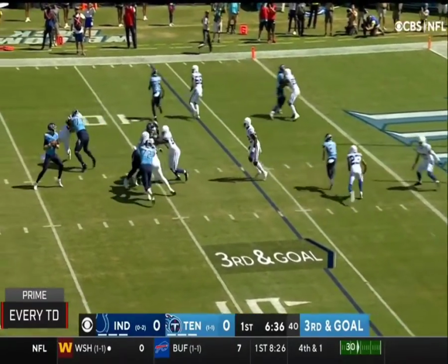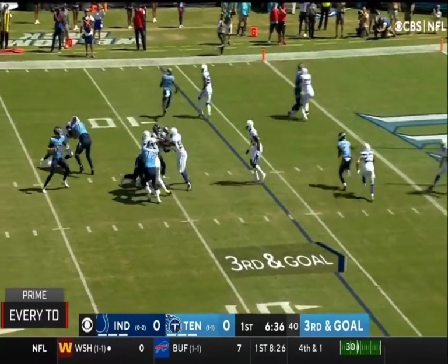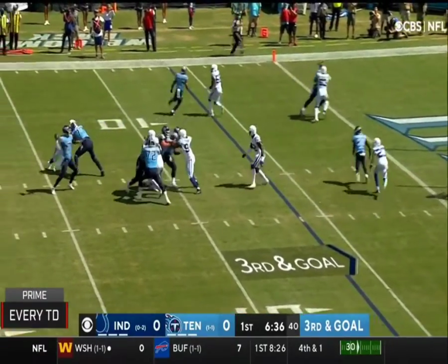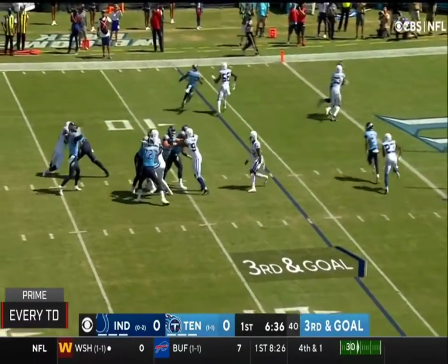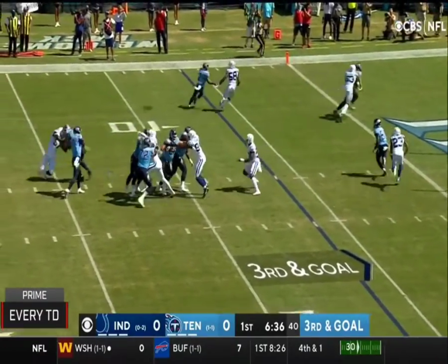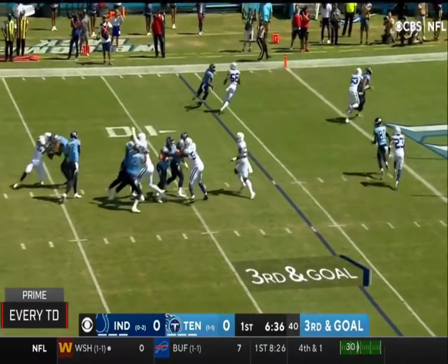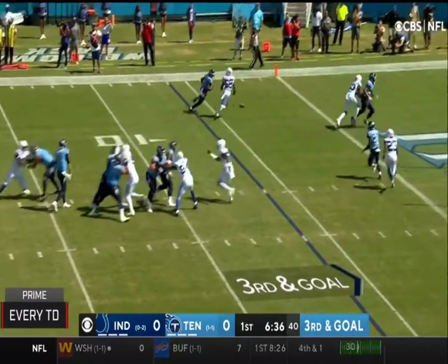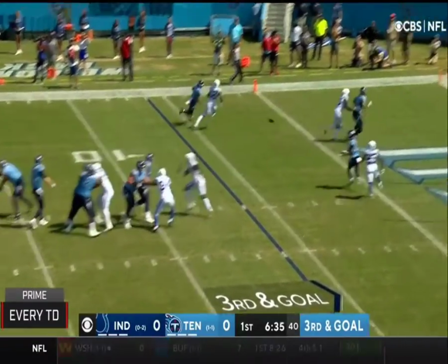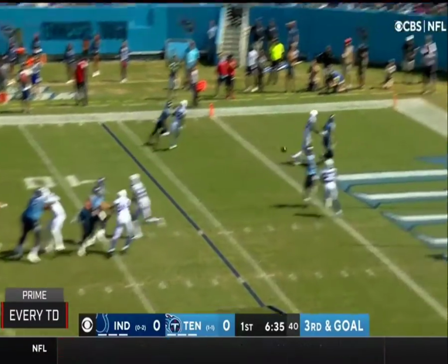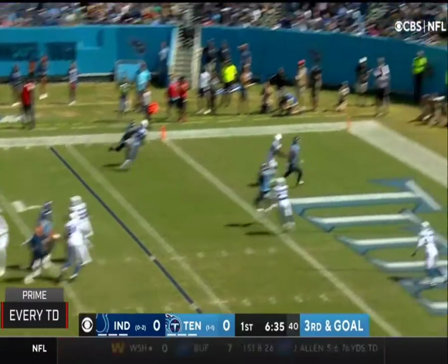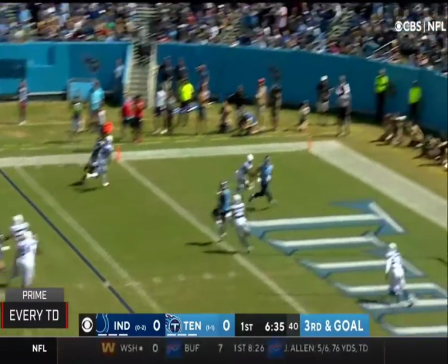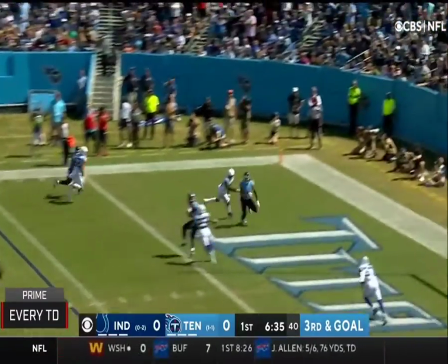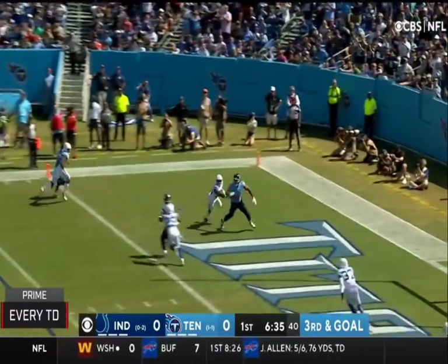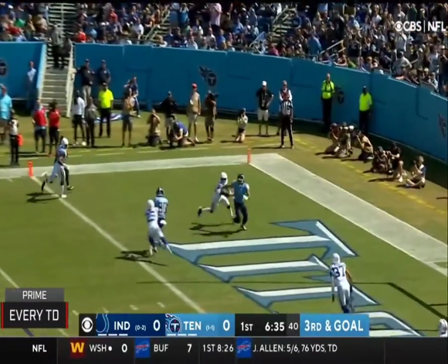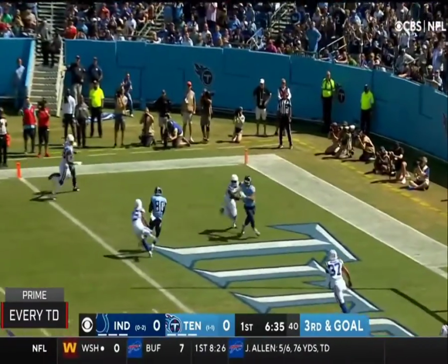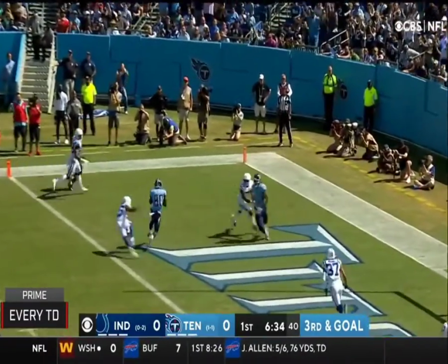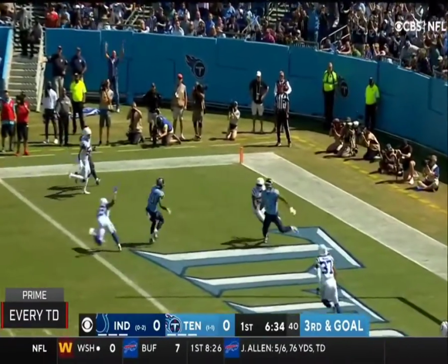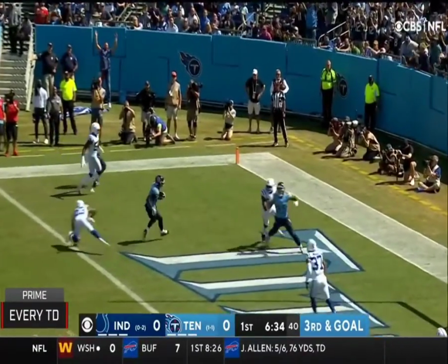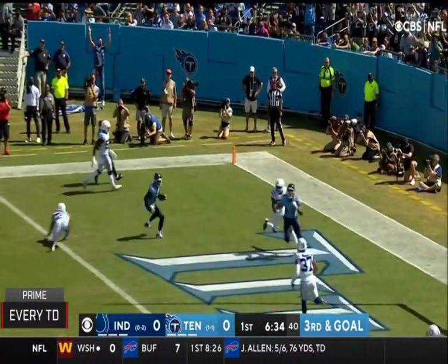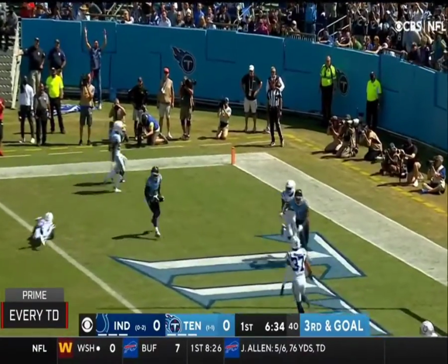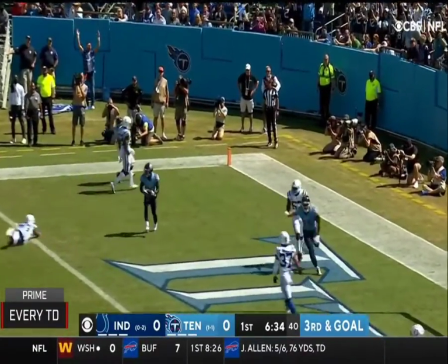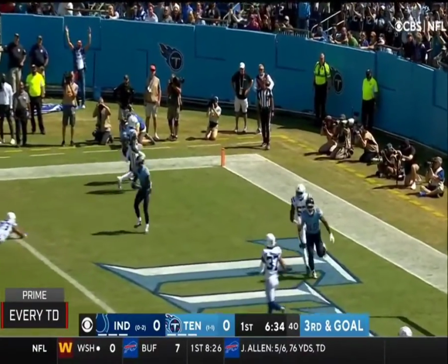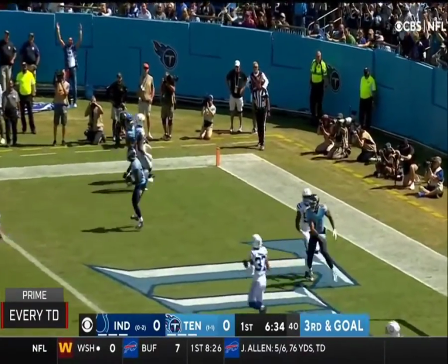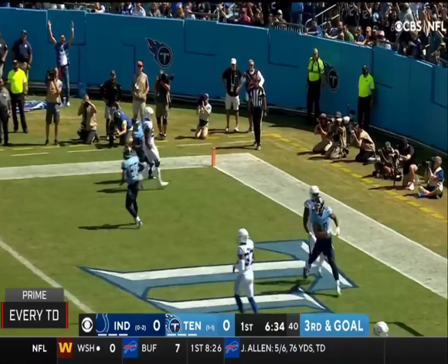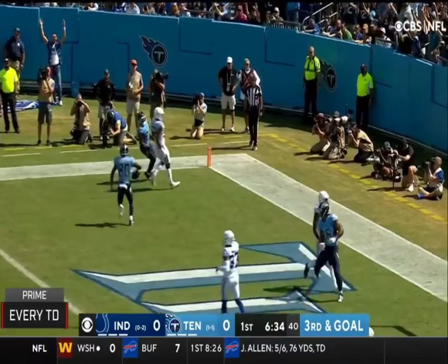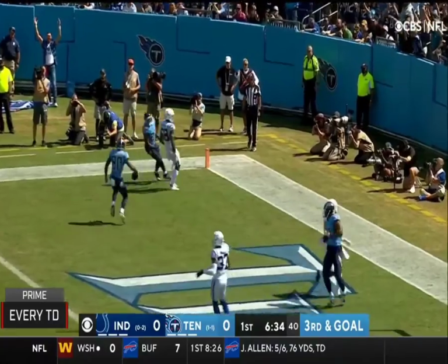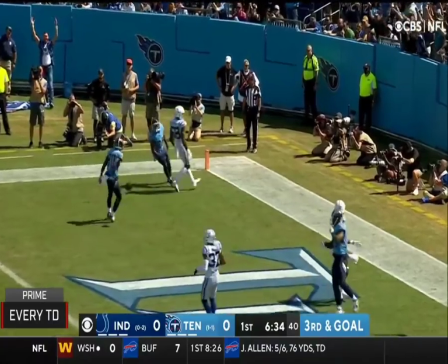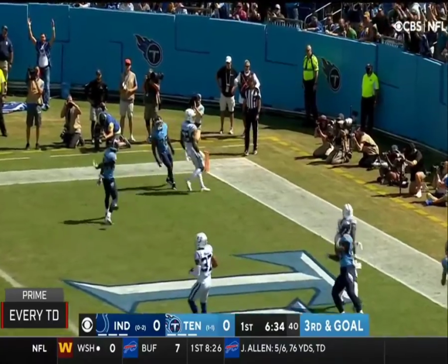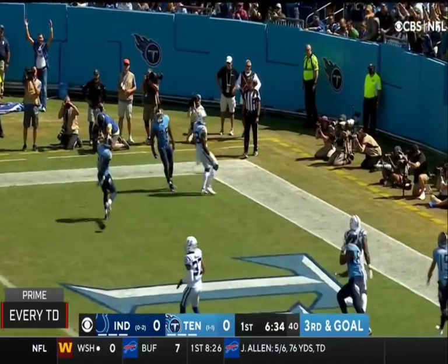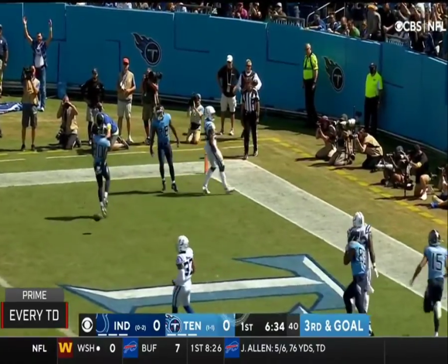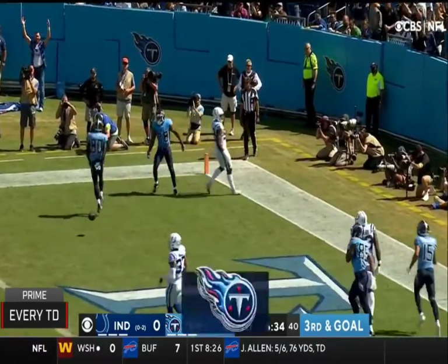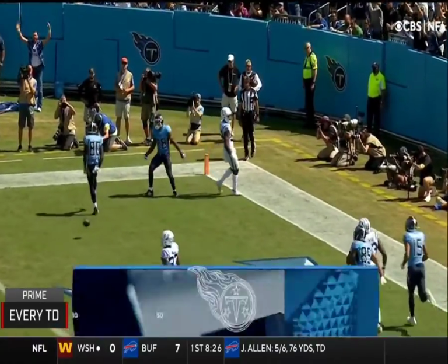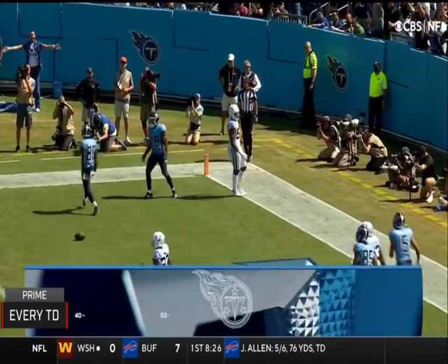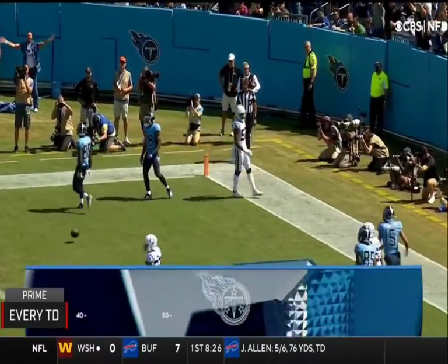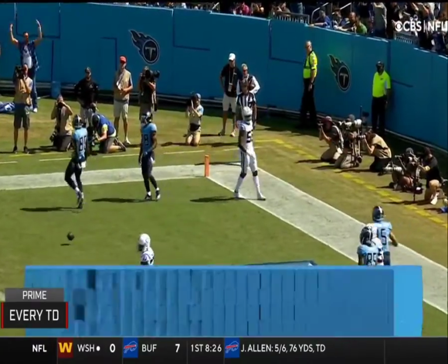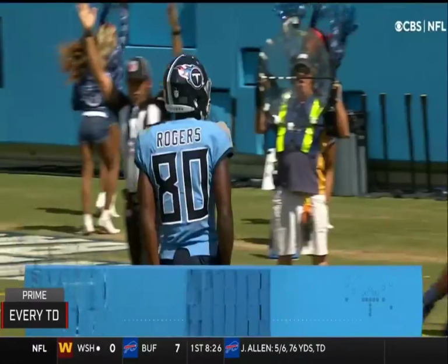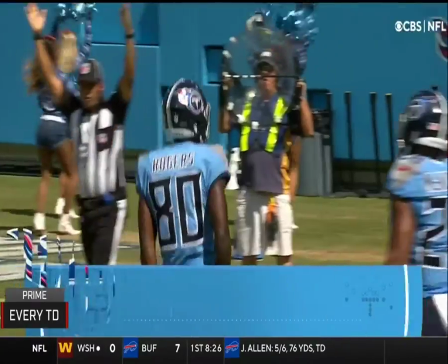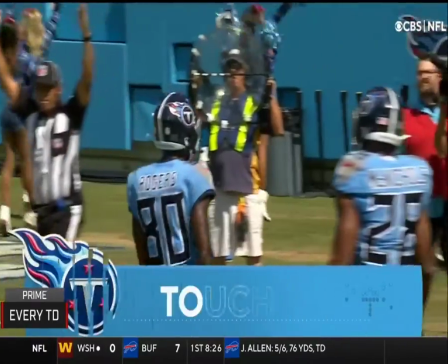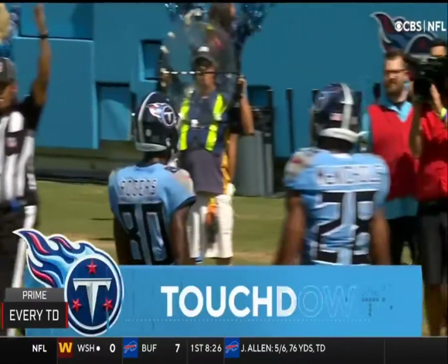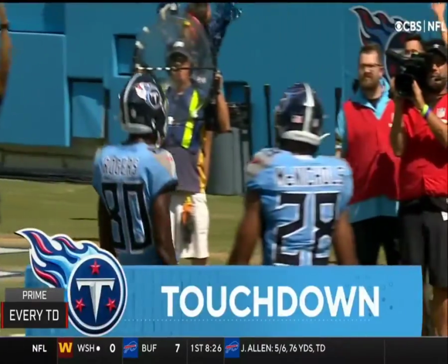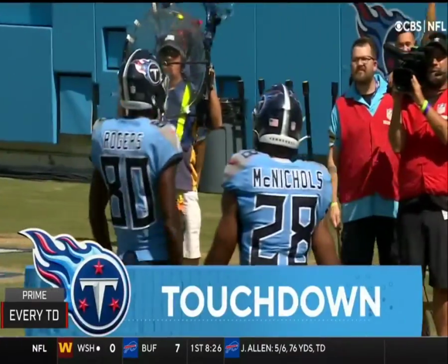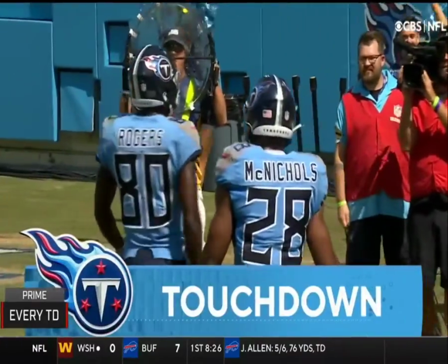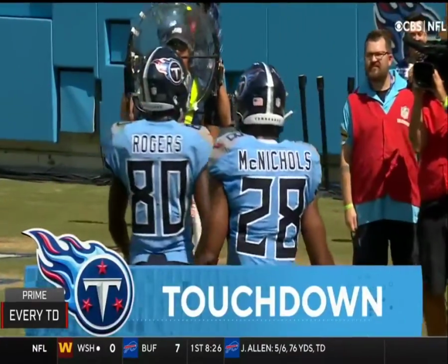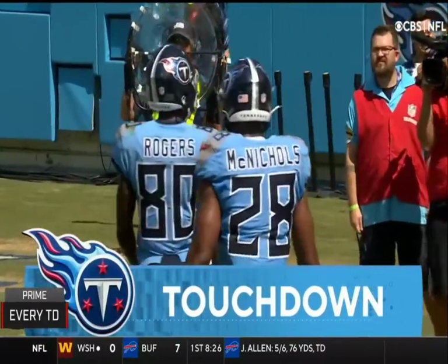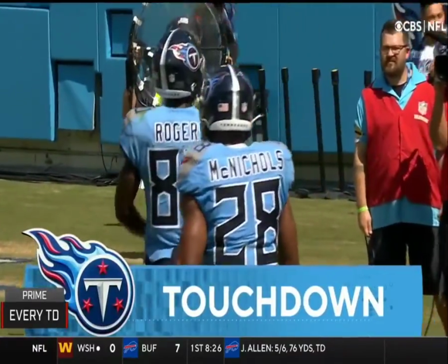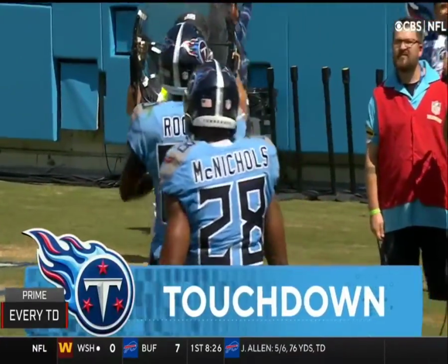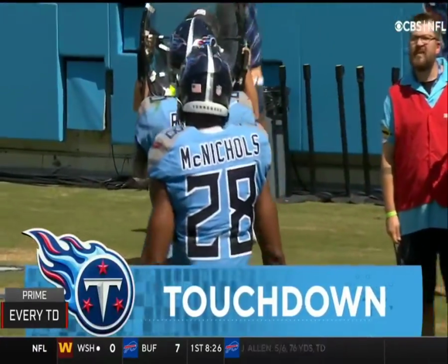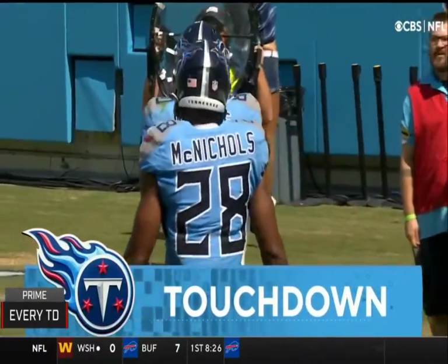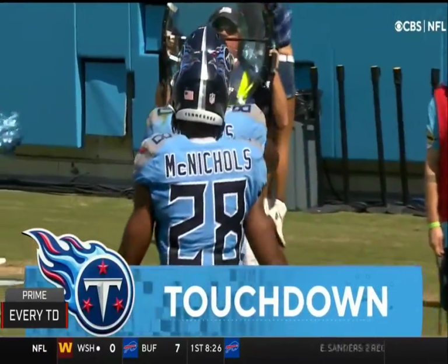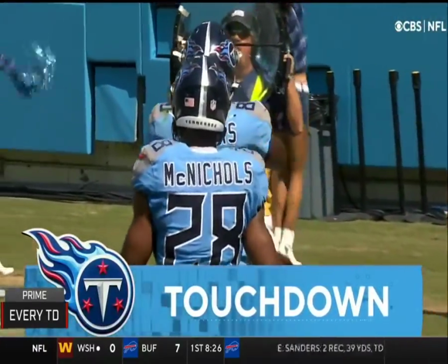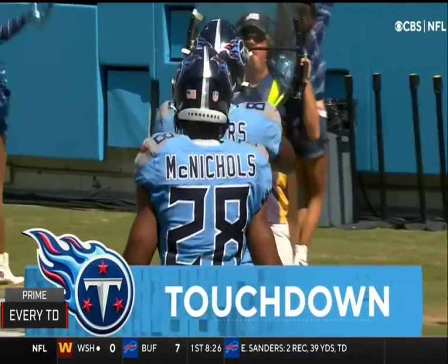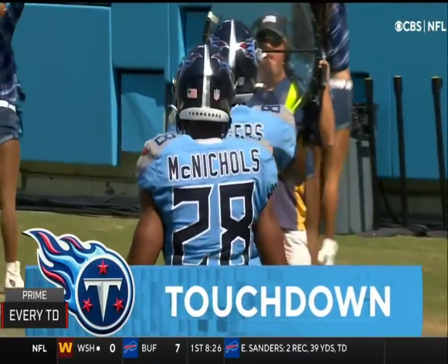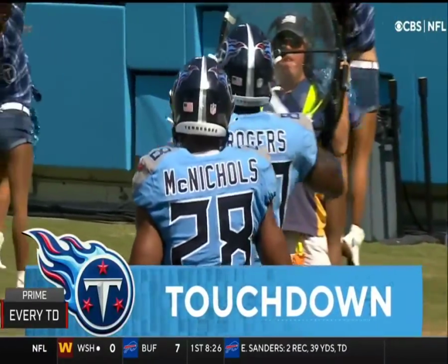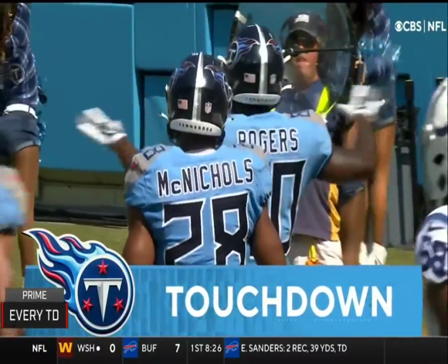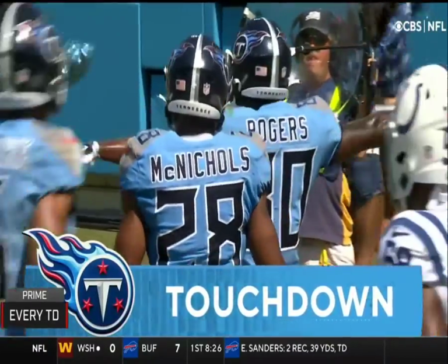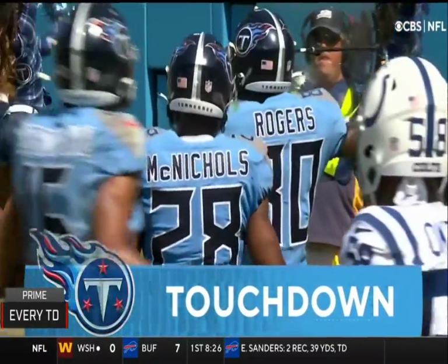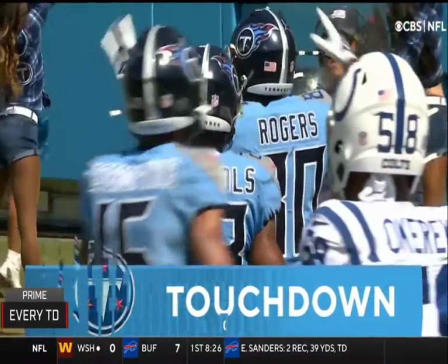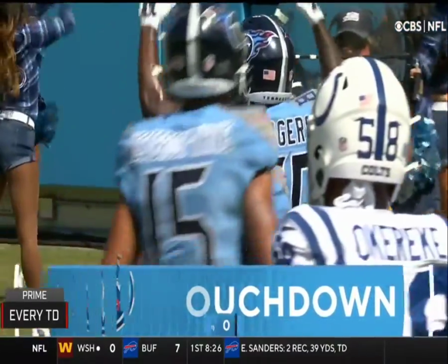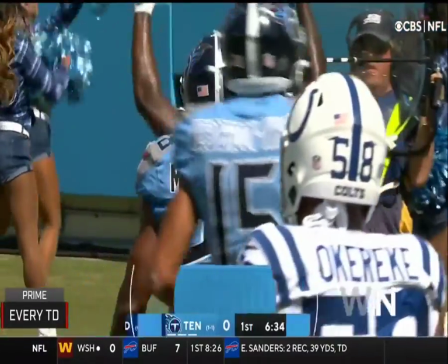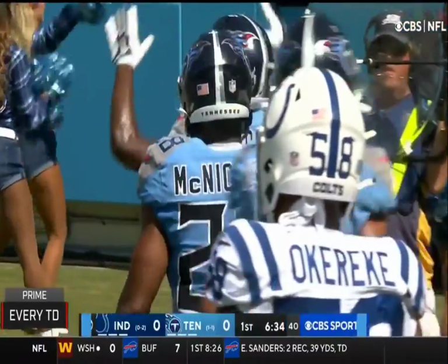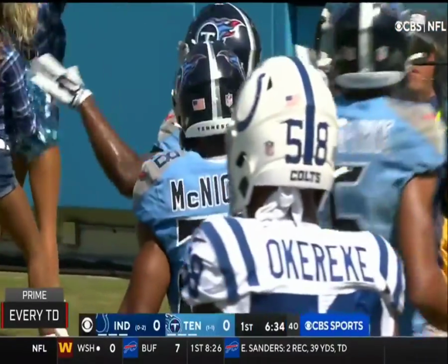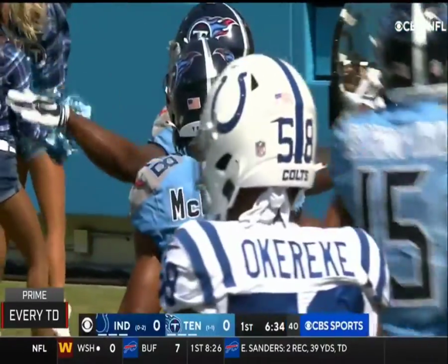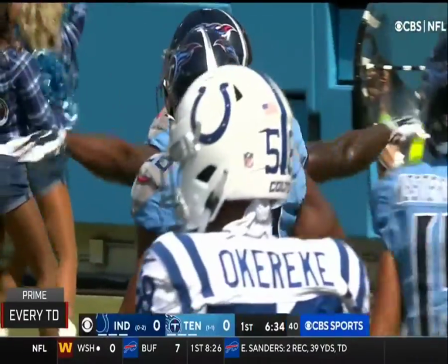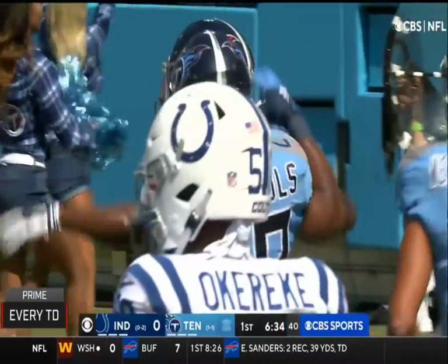Tannehill into the end zone, caught, touchdown. And it's the former Colt, Chester Rogers on the score.